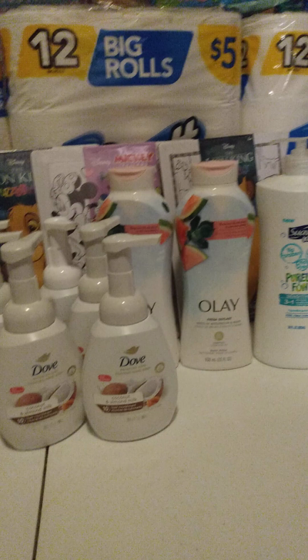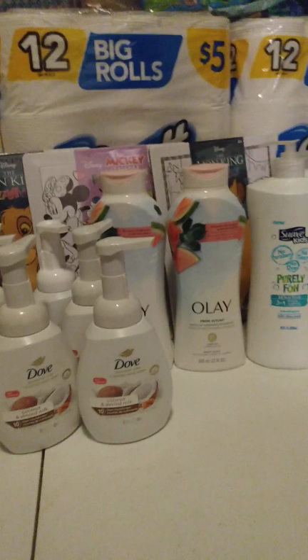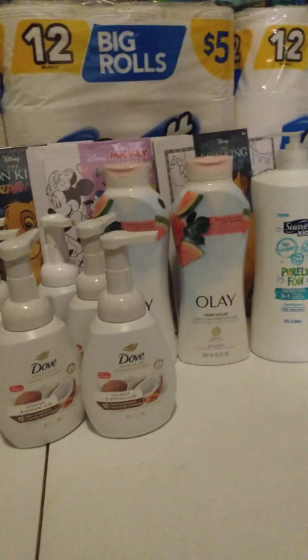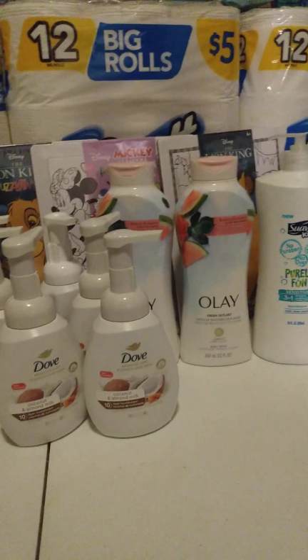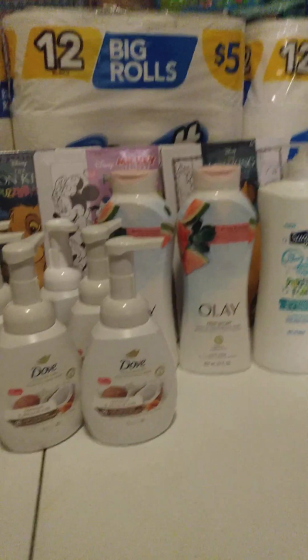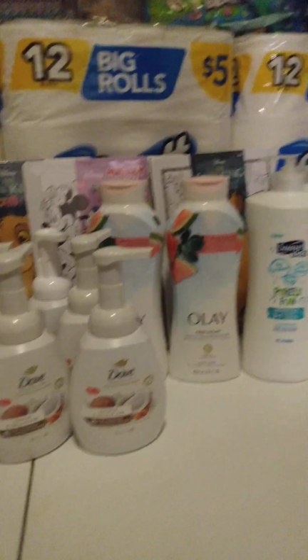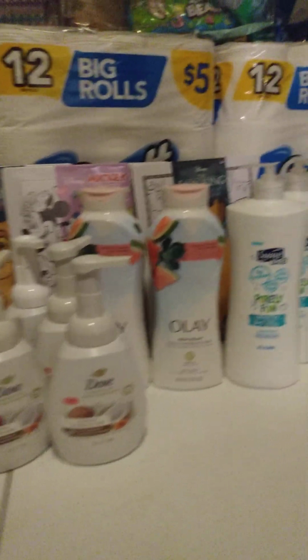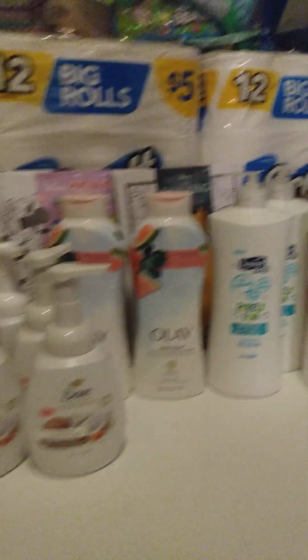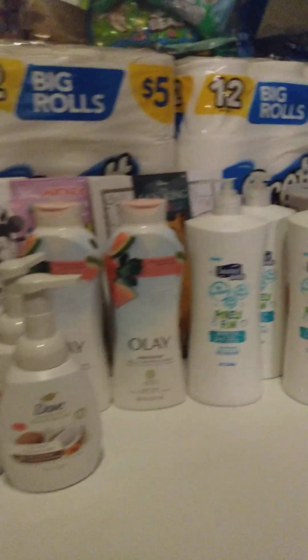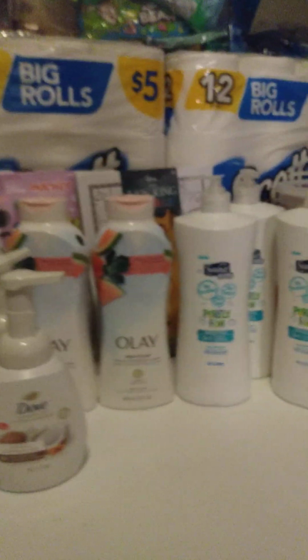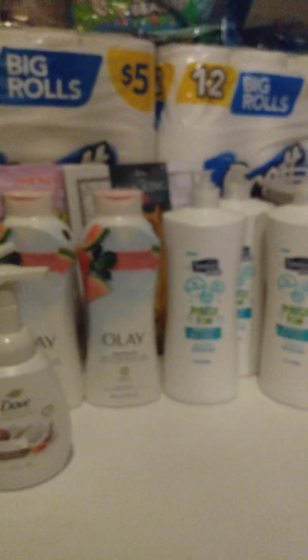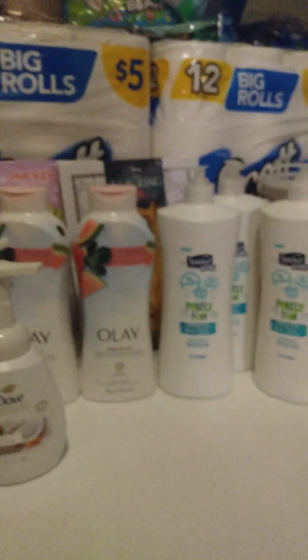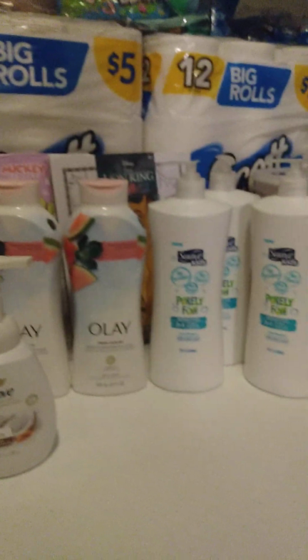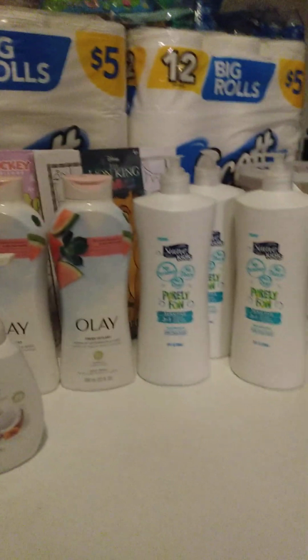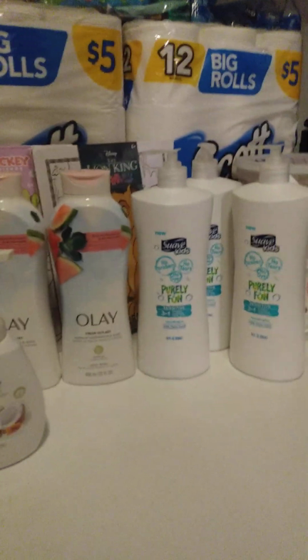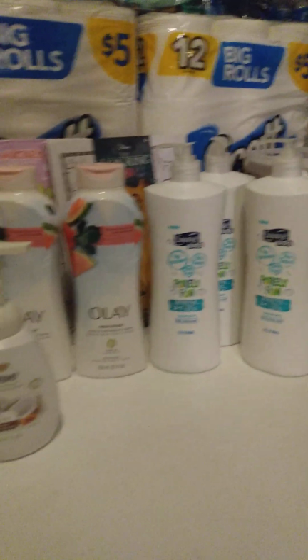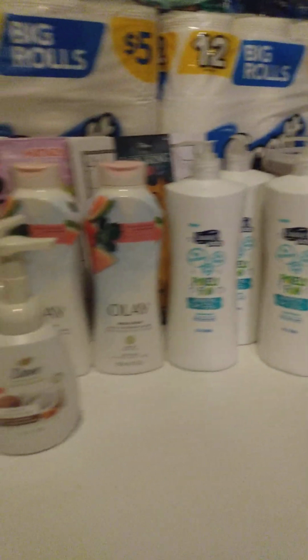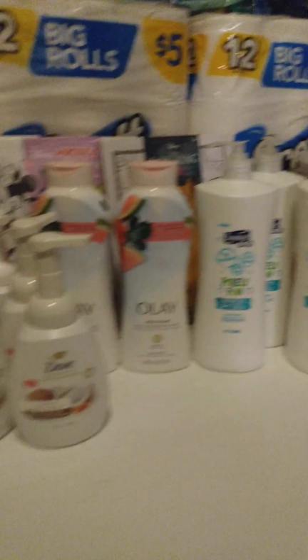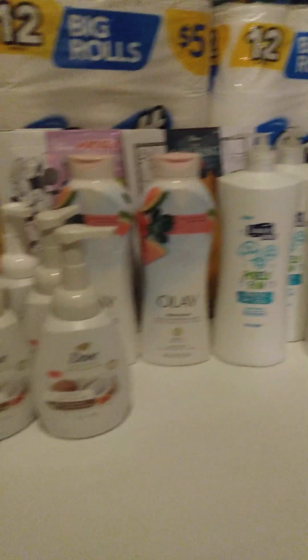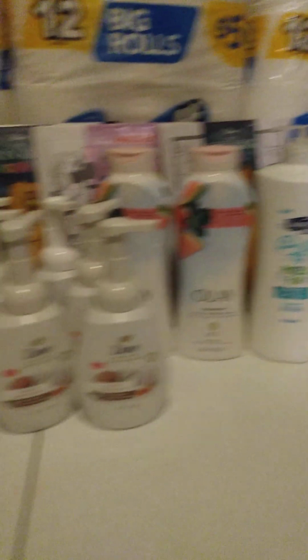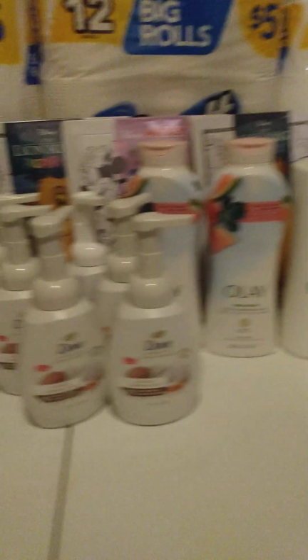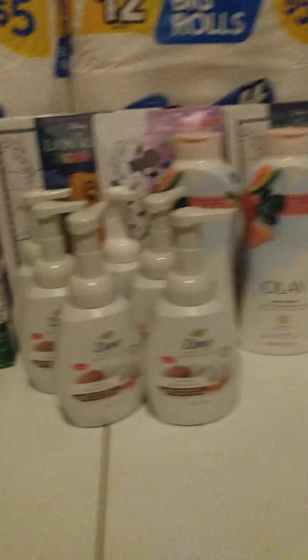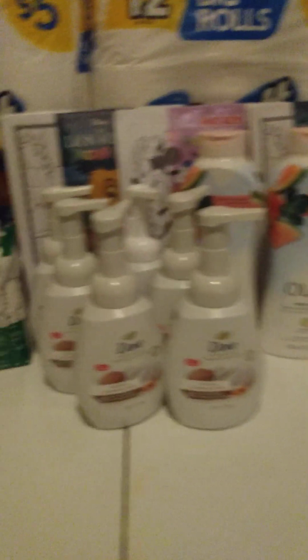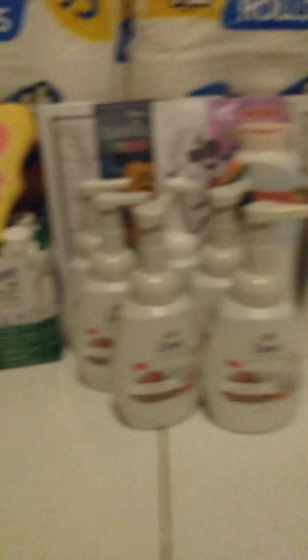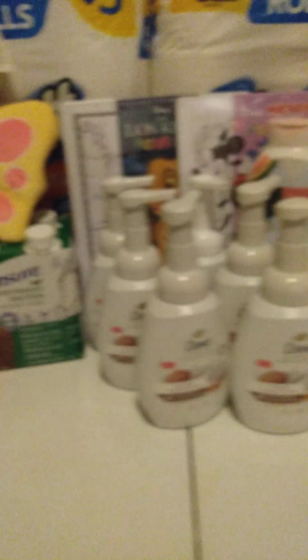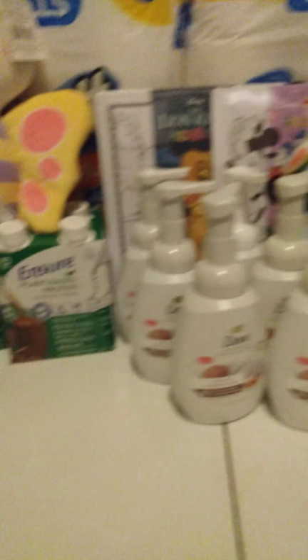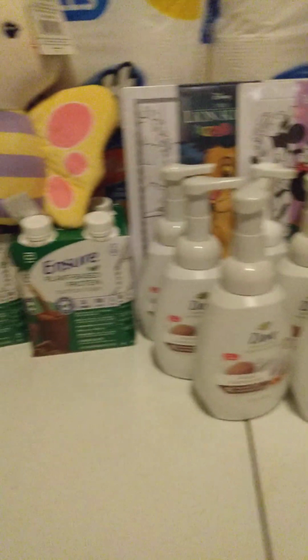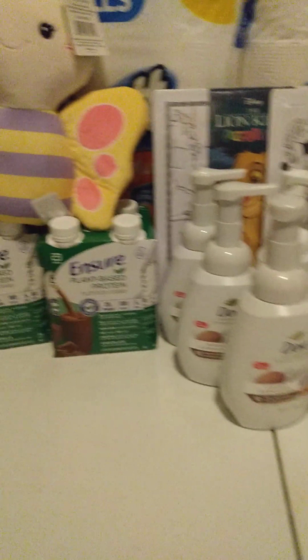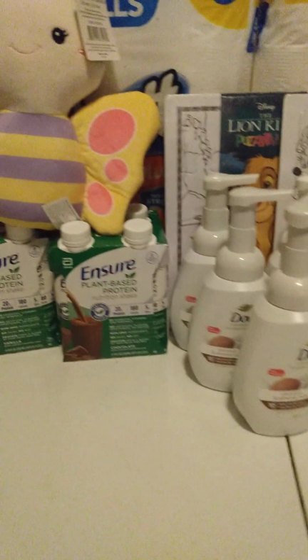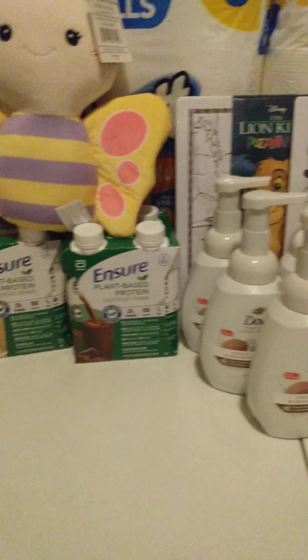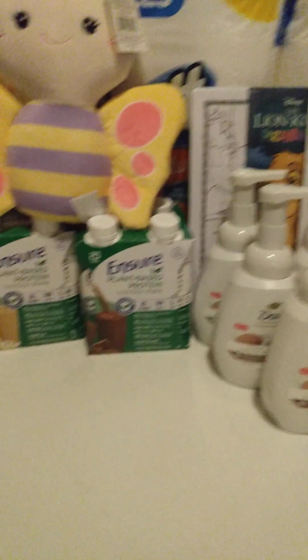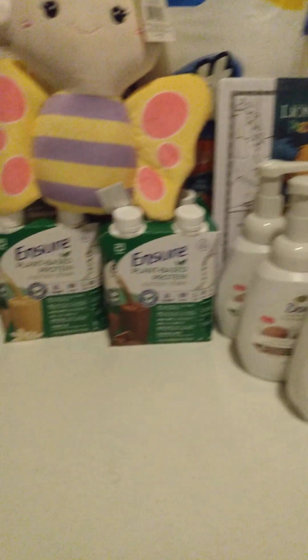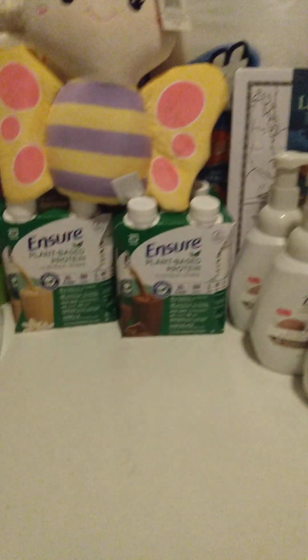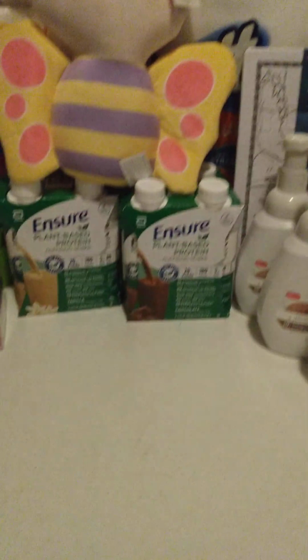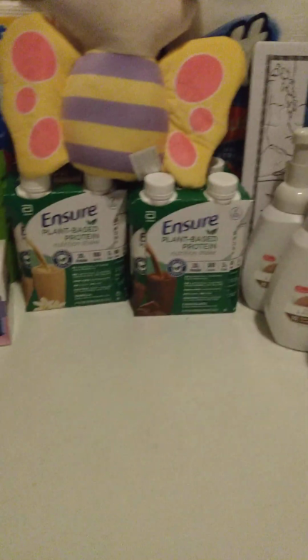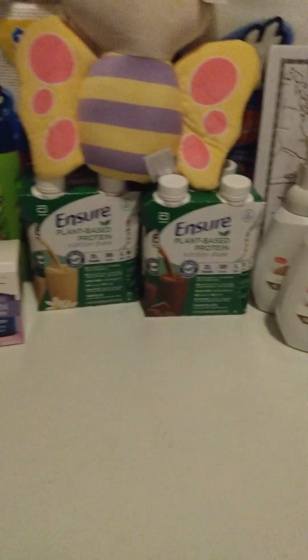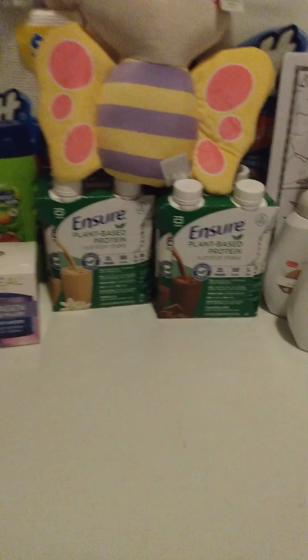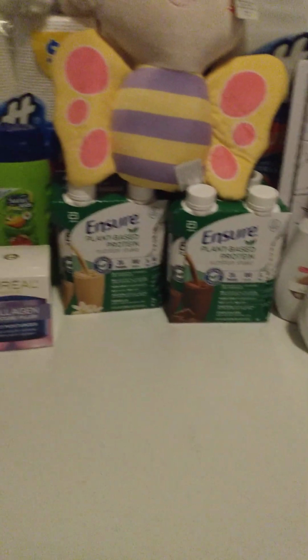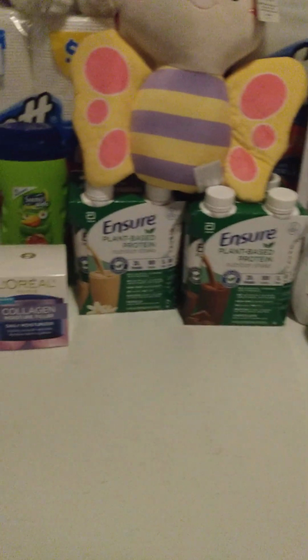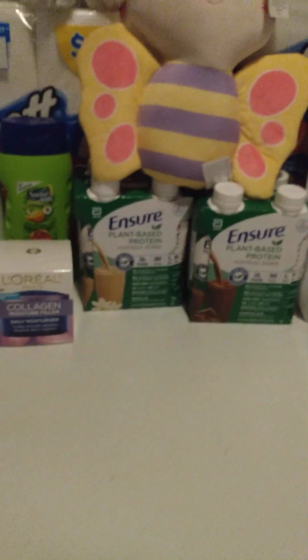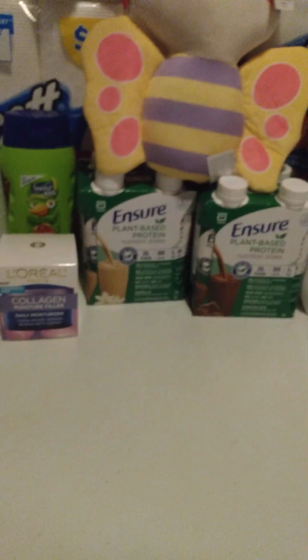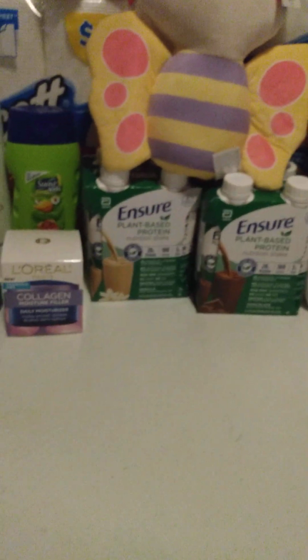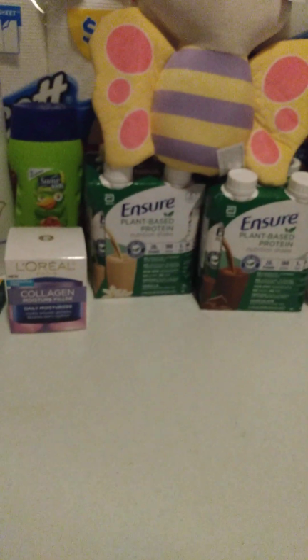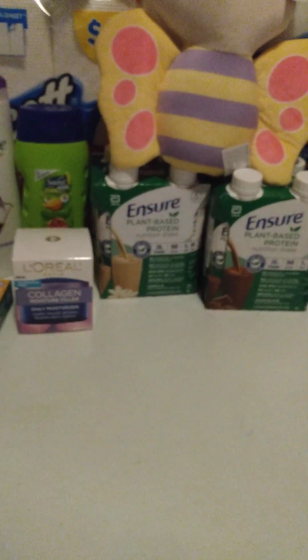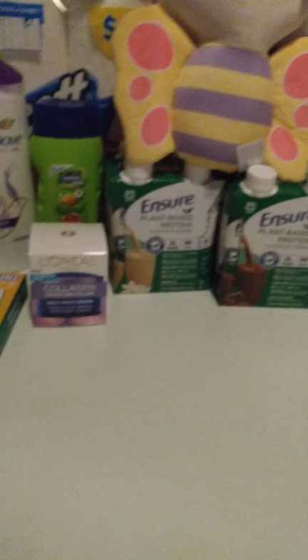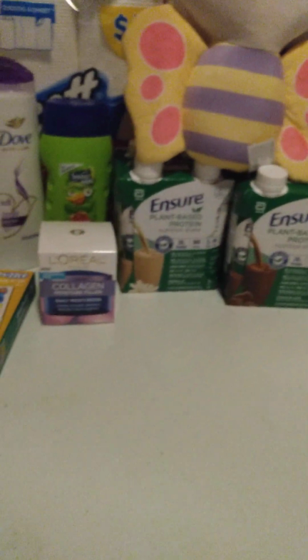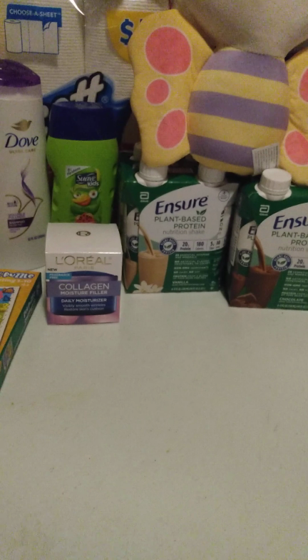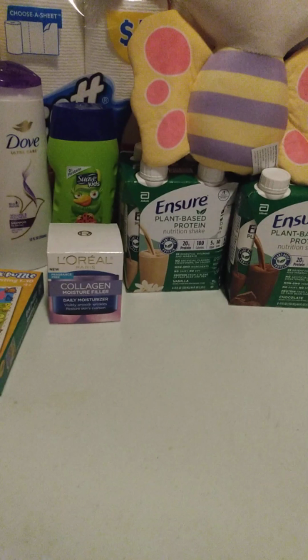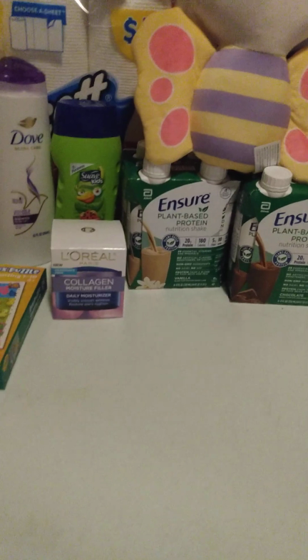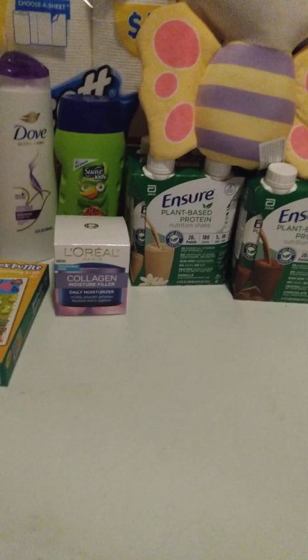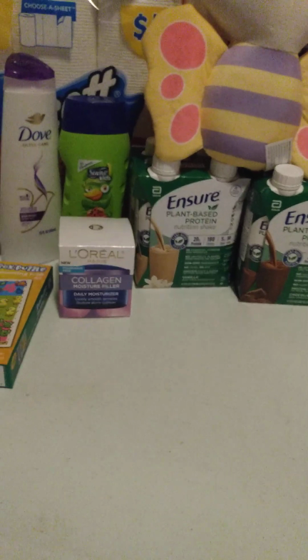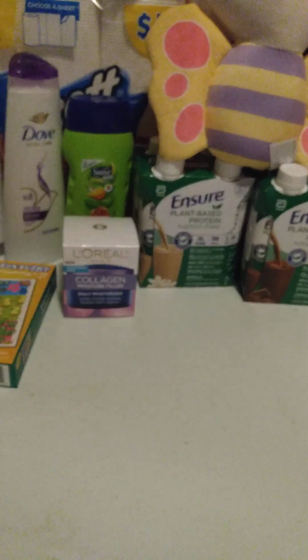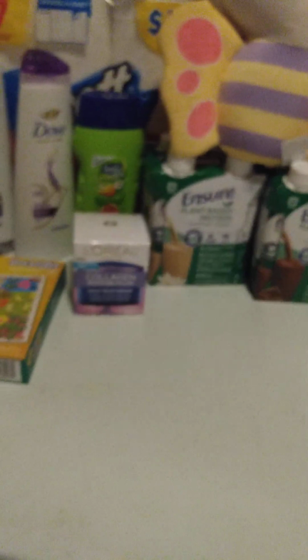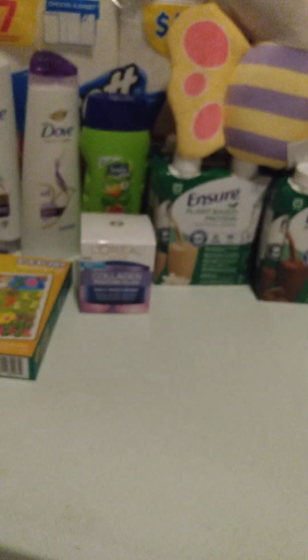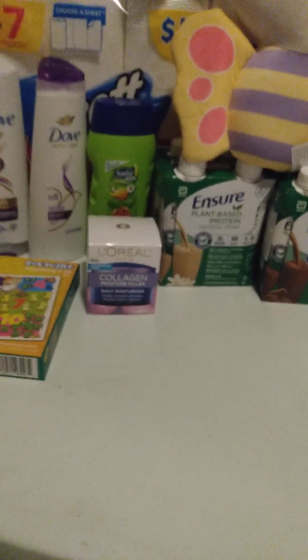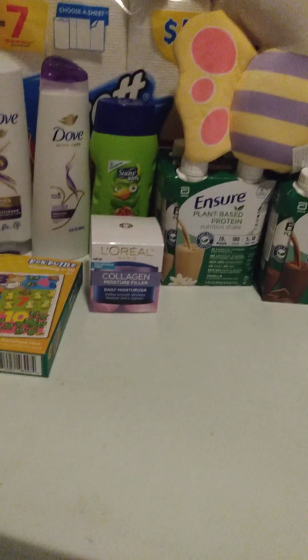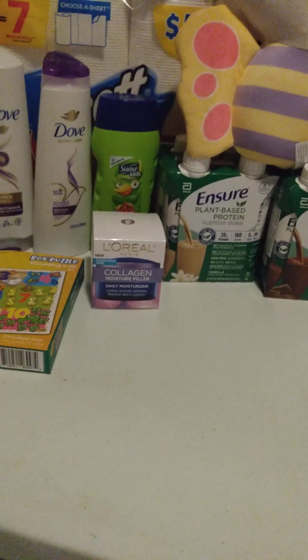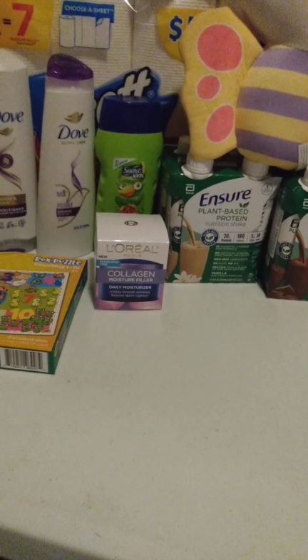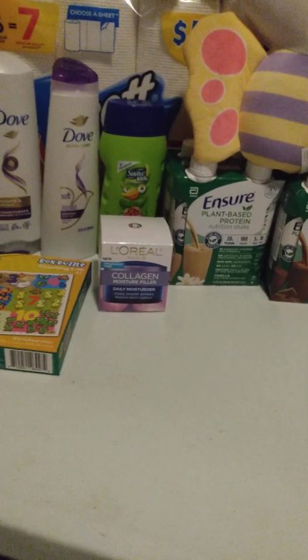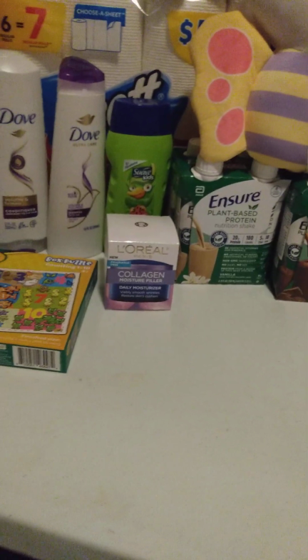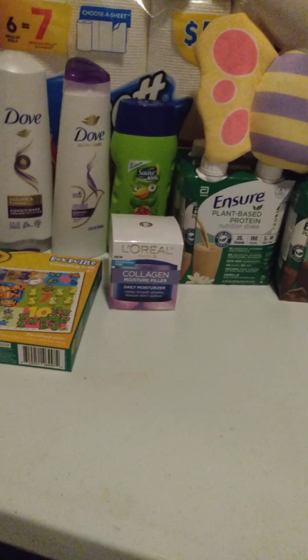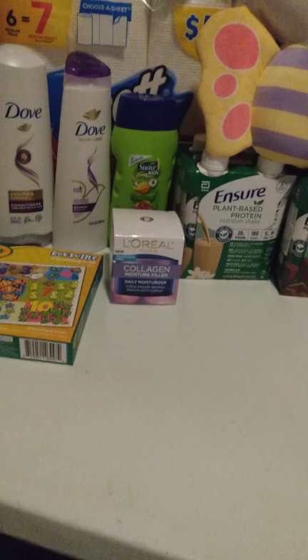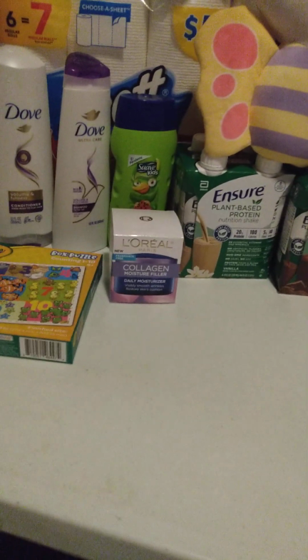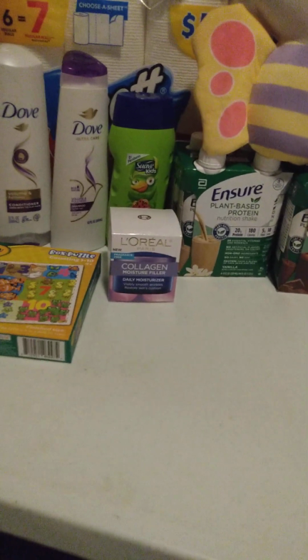Hi, welcome back to my channel. Here is my latest CVS haul. Let's get into it.